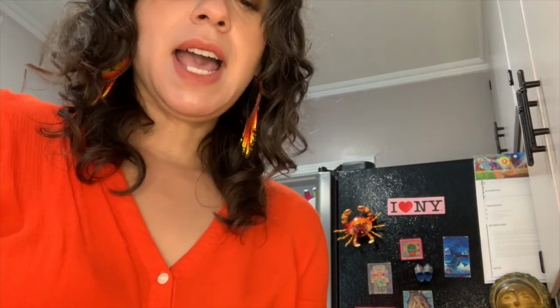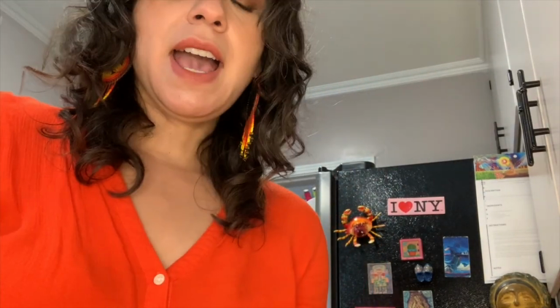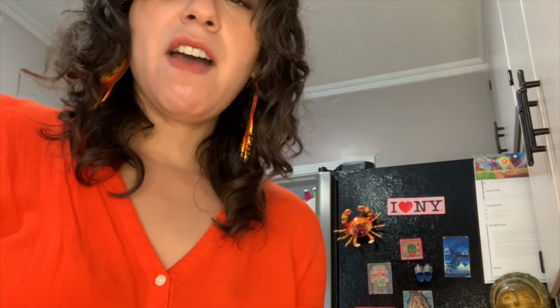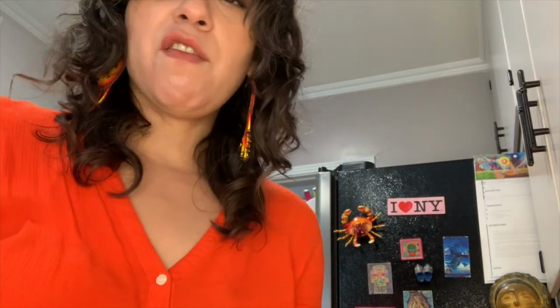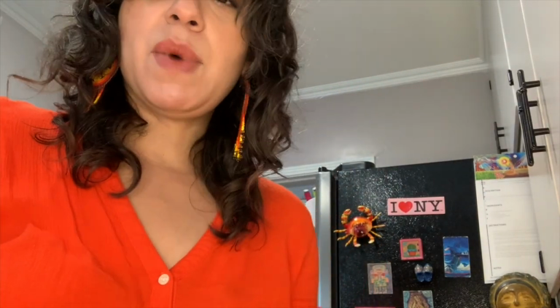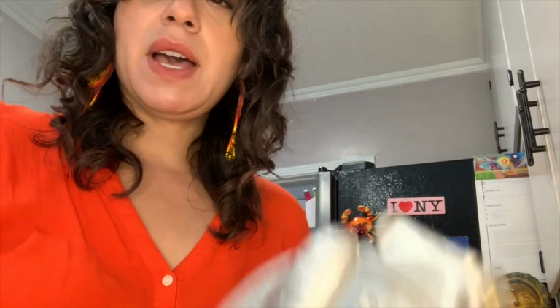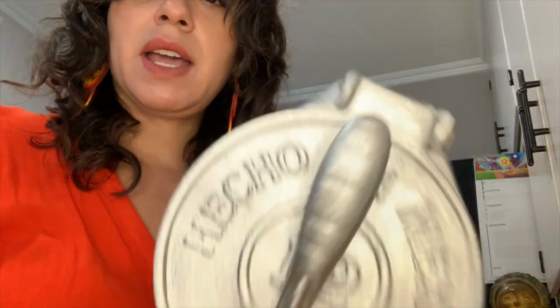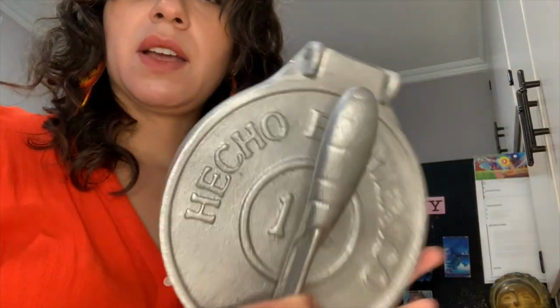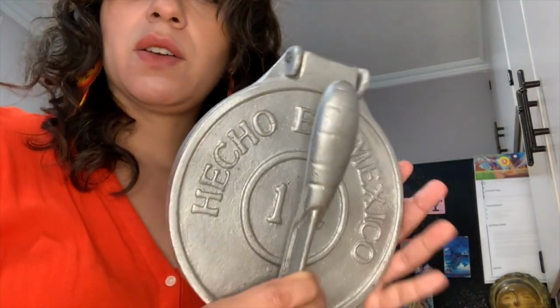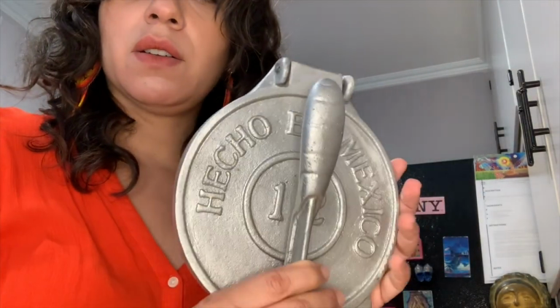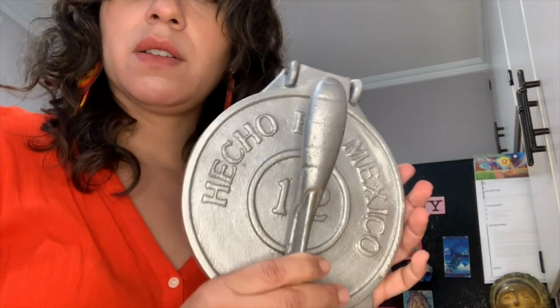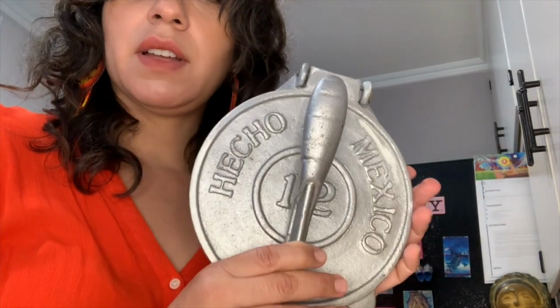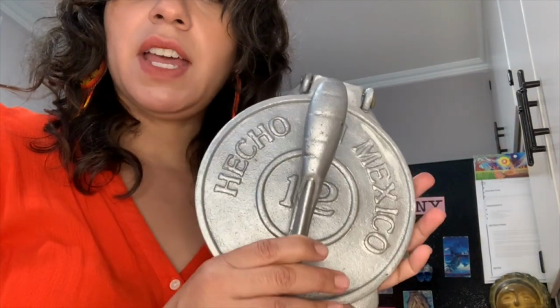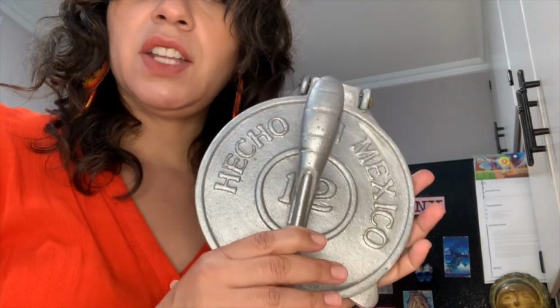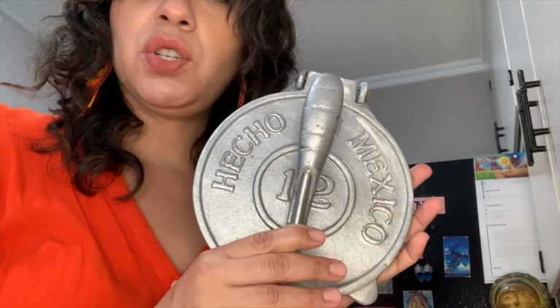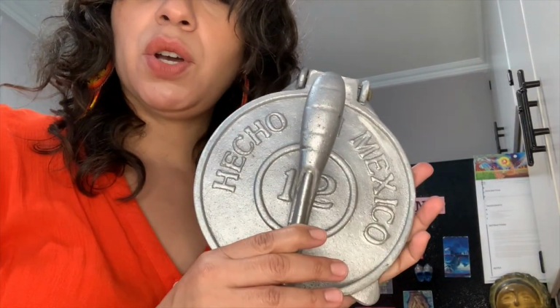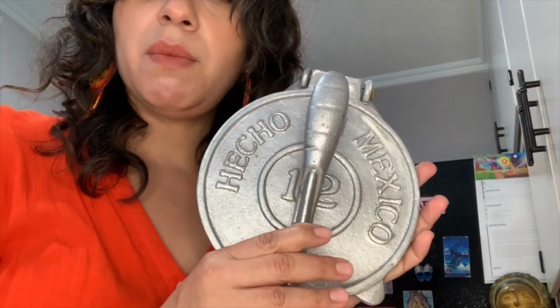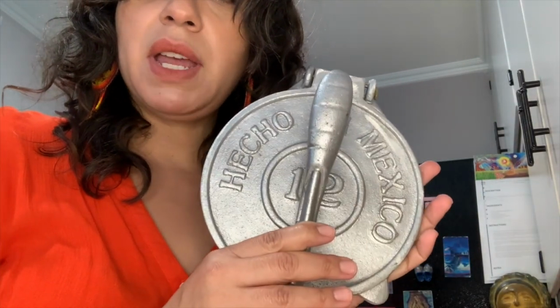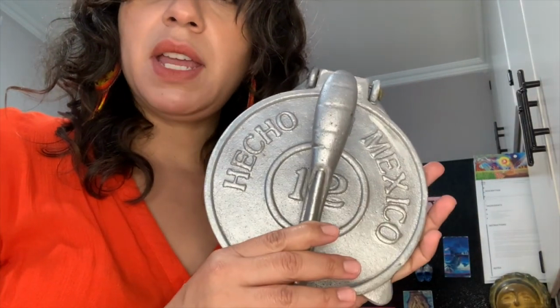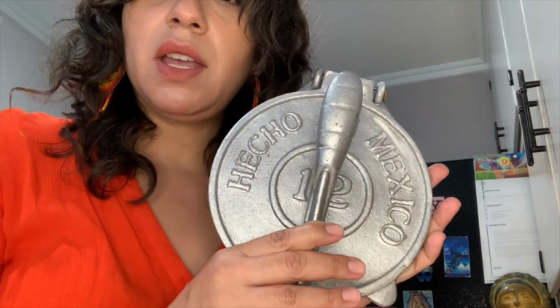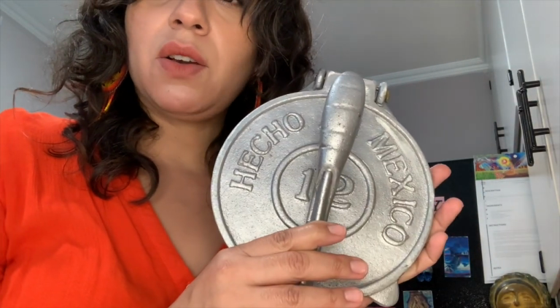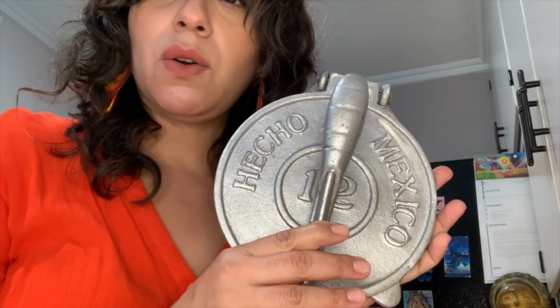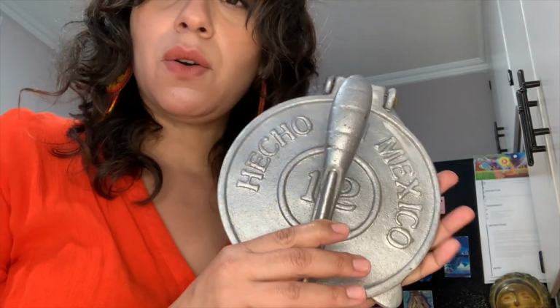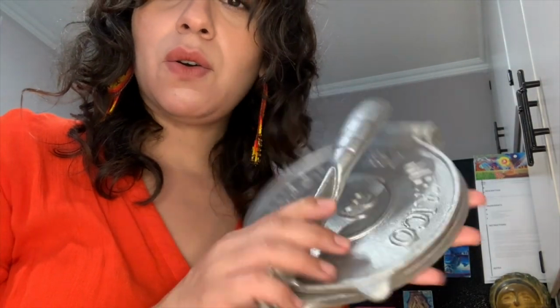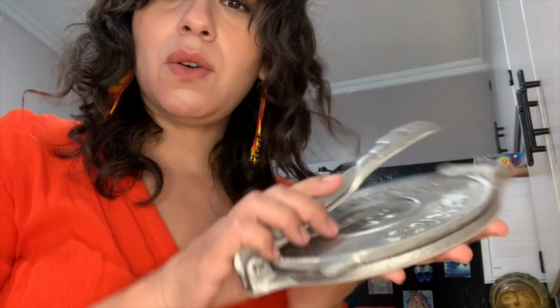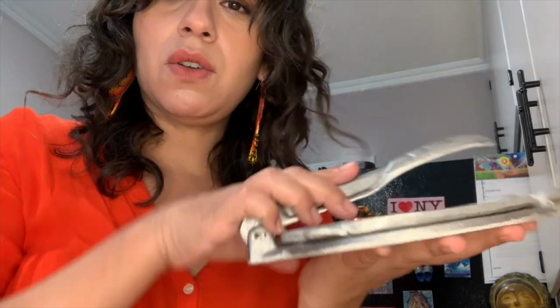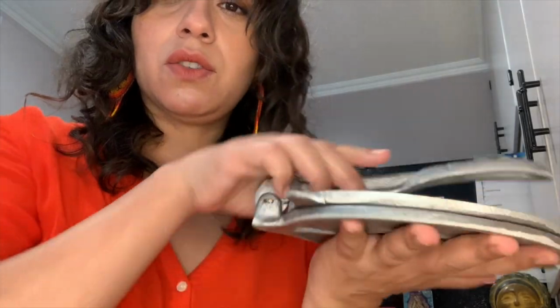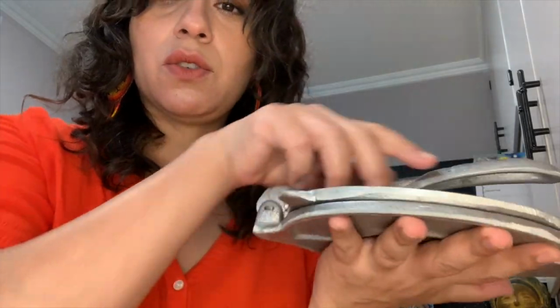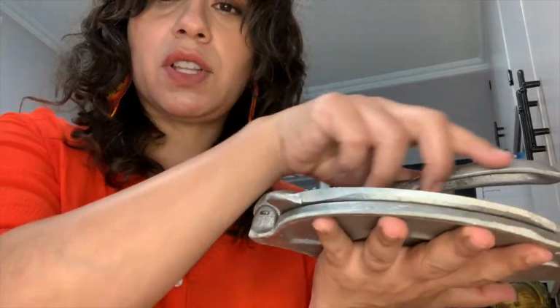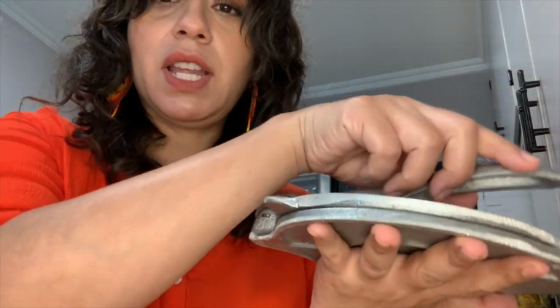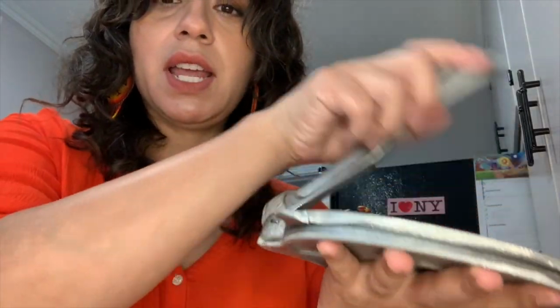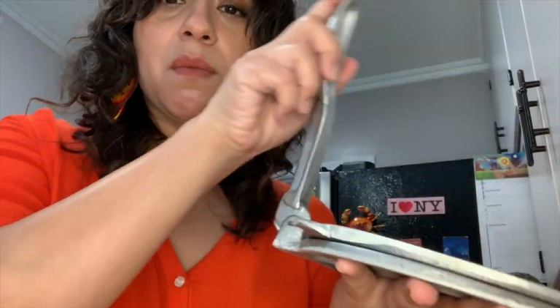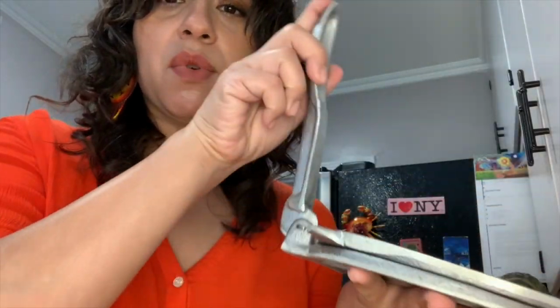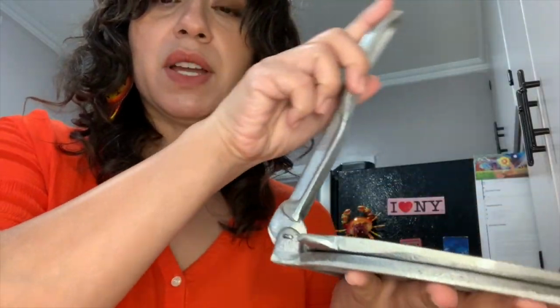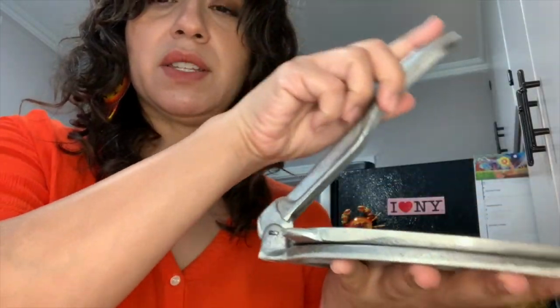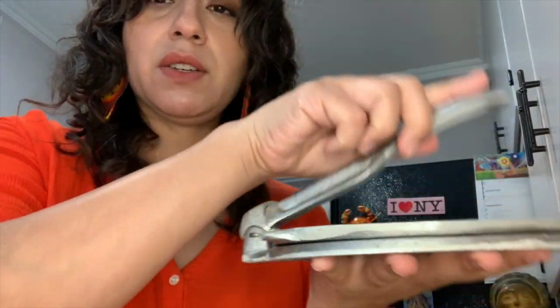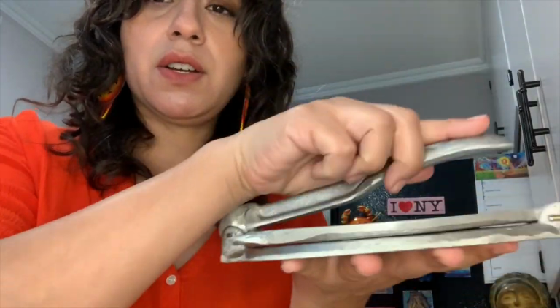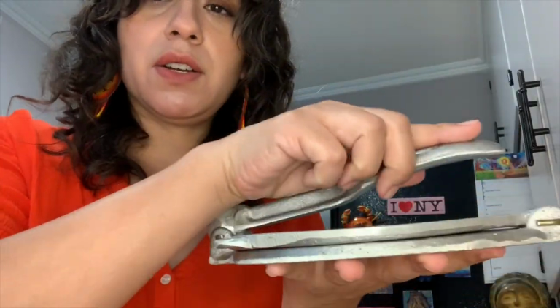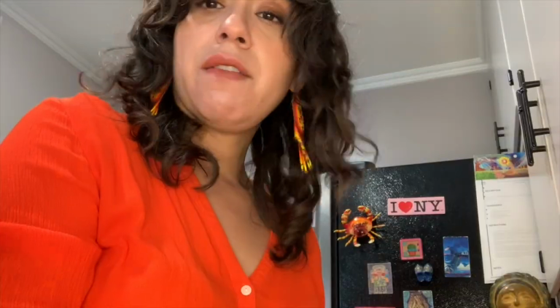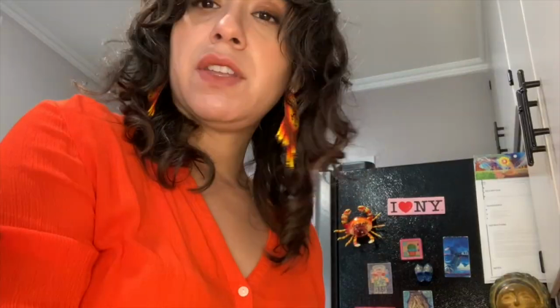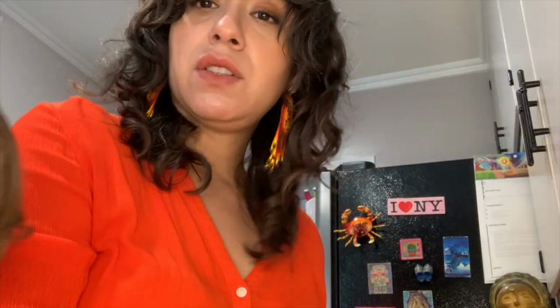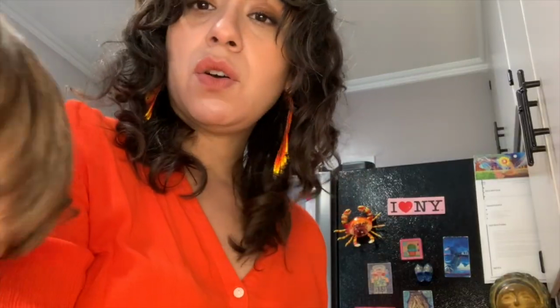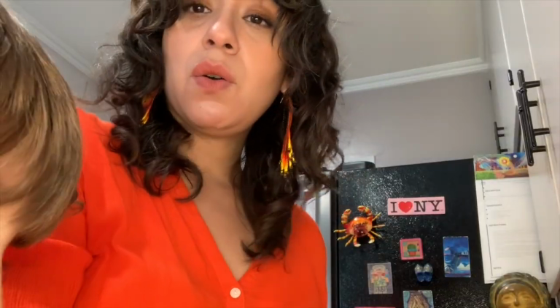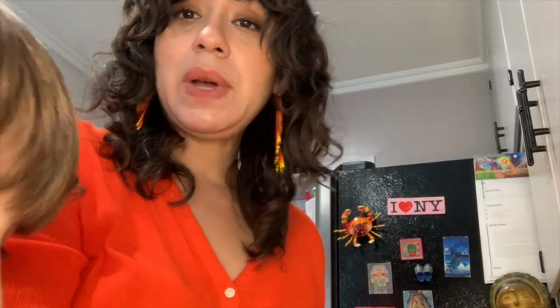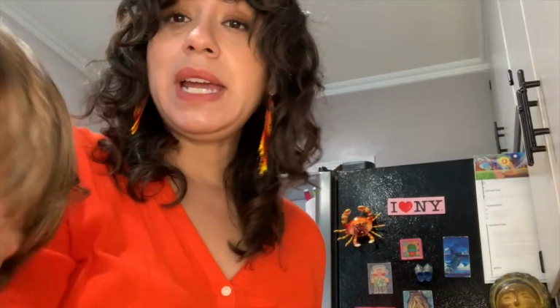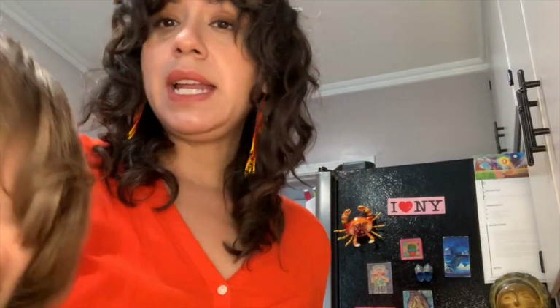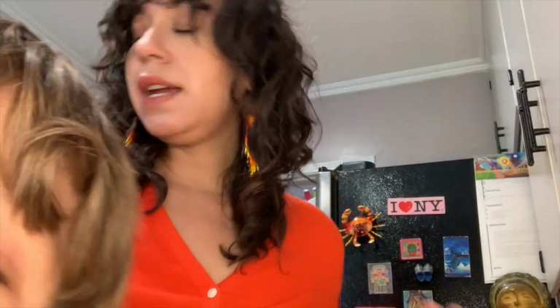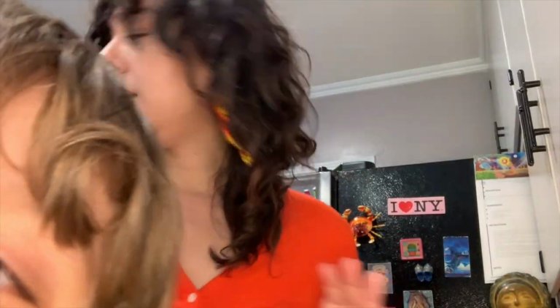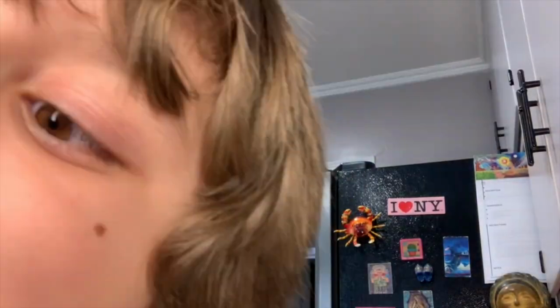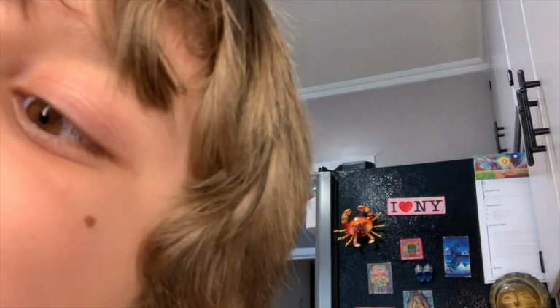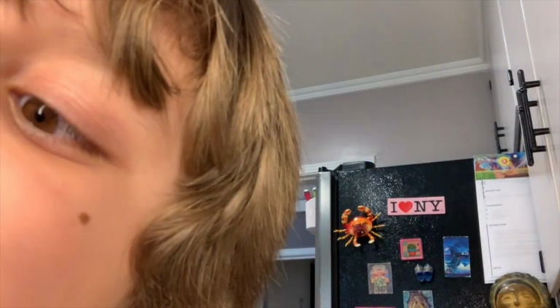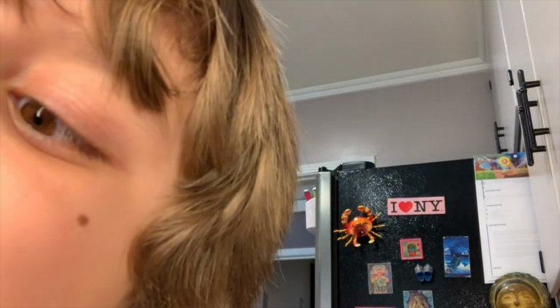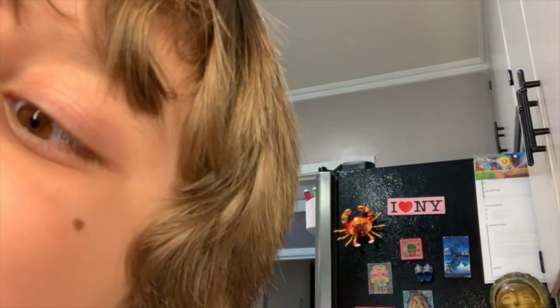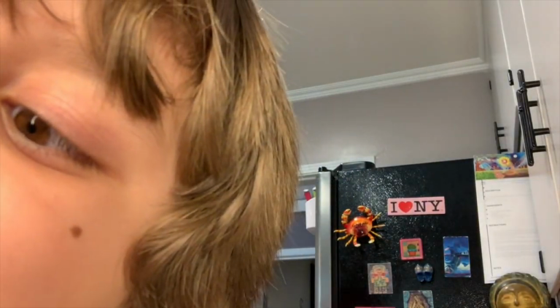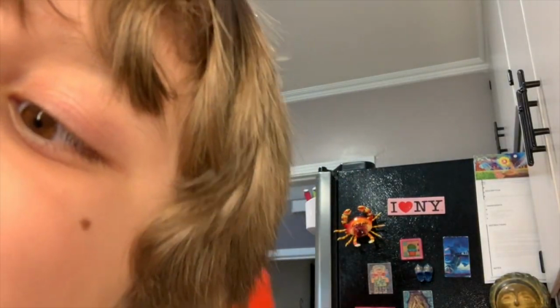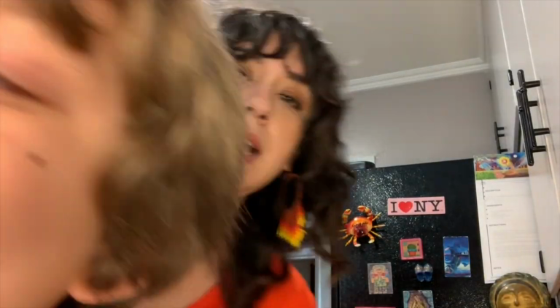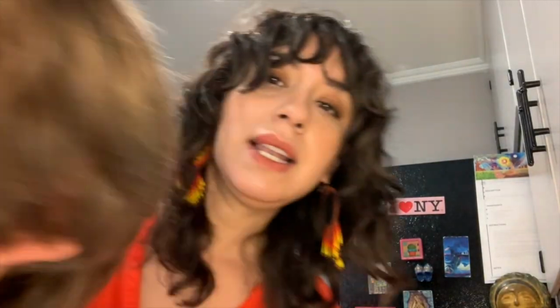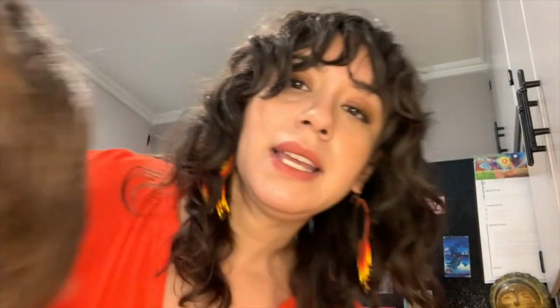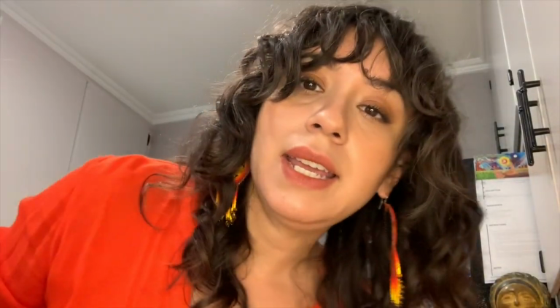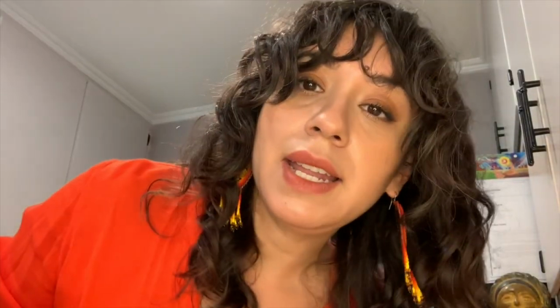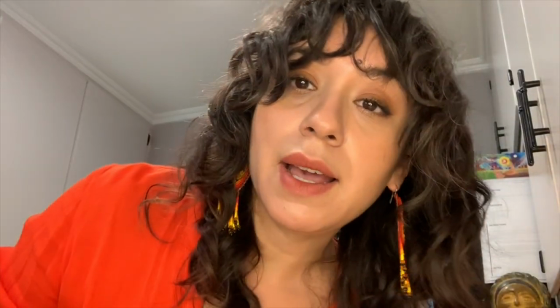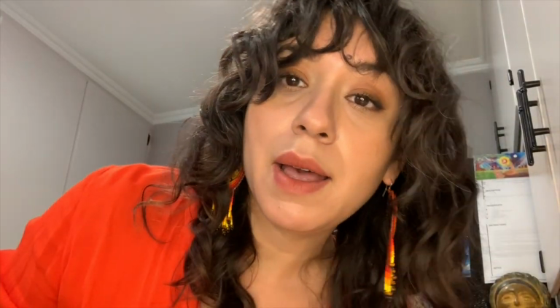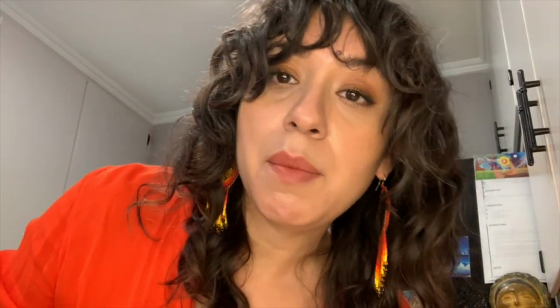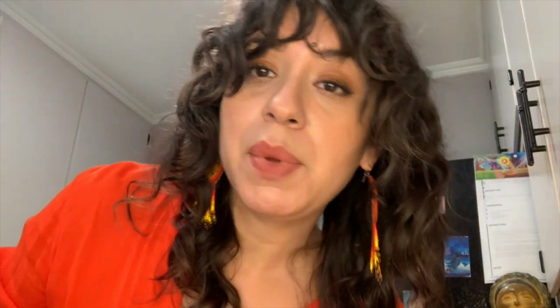I have my hecho en México tortilla presser. I have the dough waiting. I have a comal heating up.